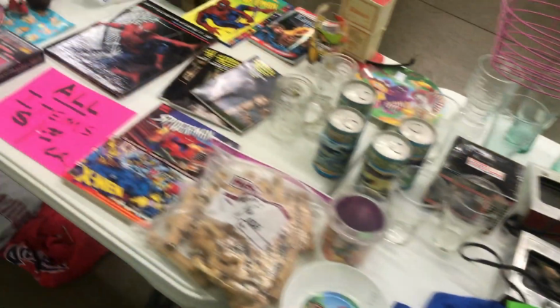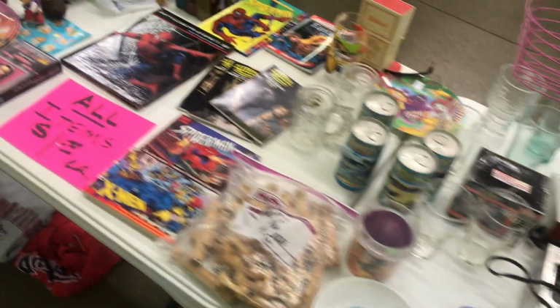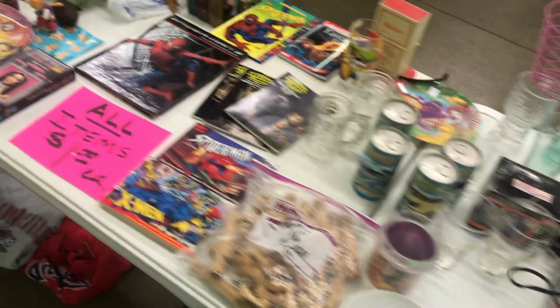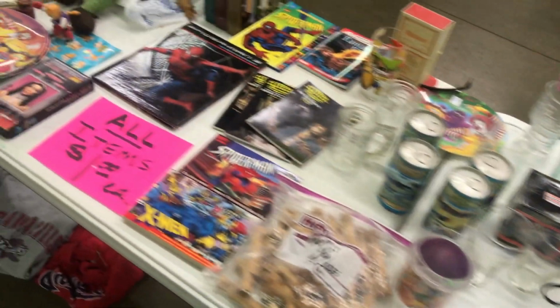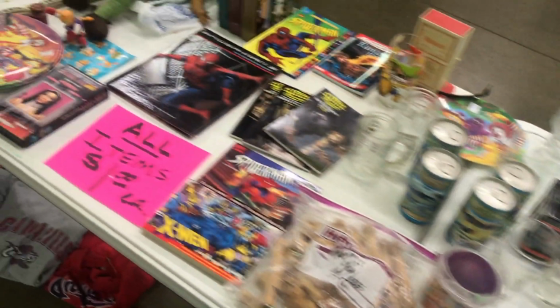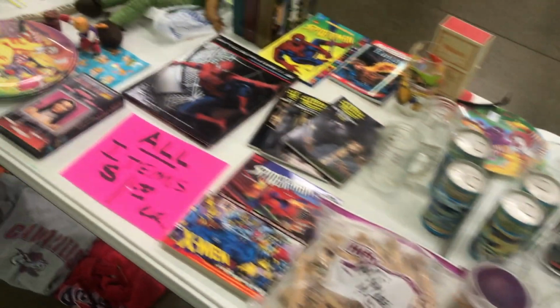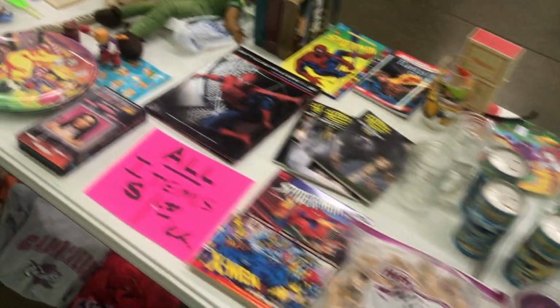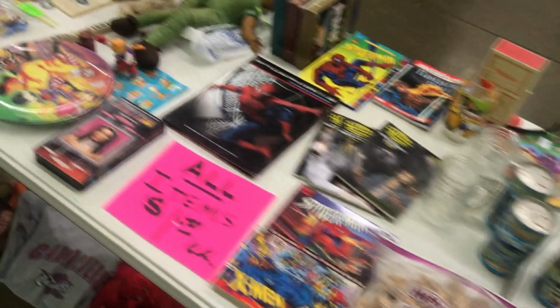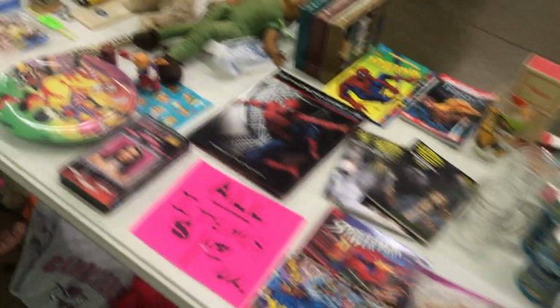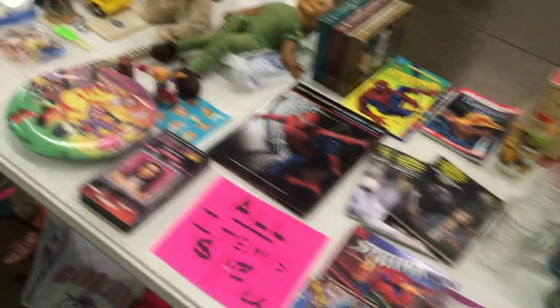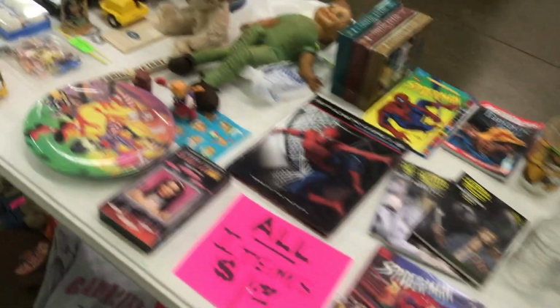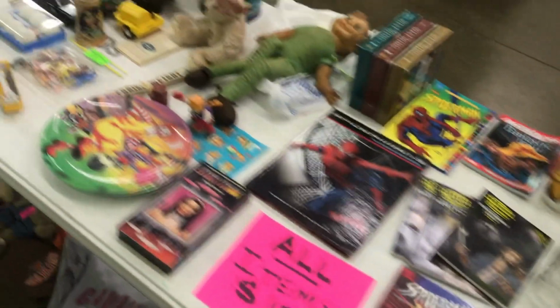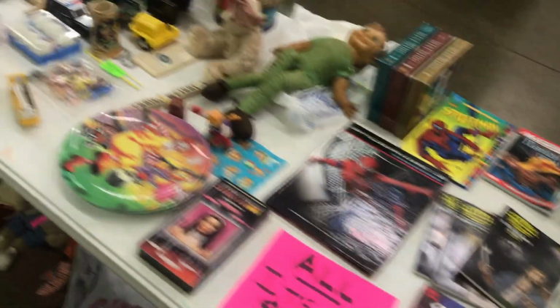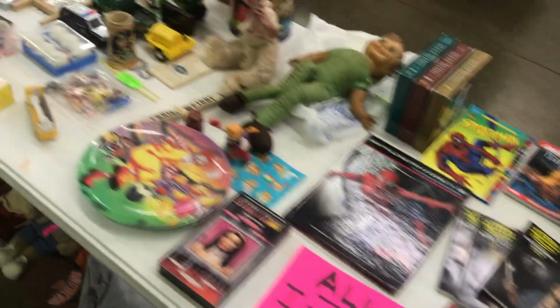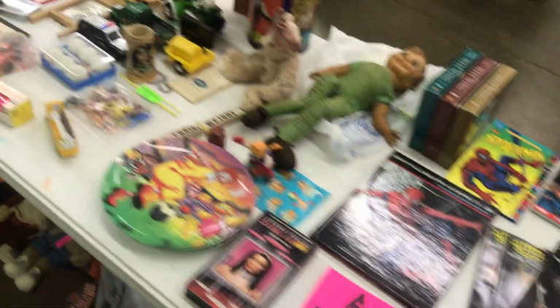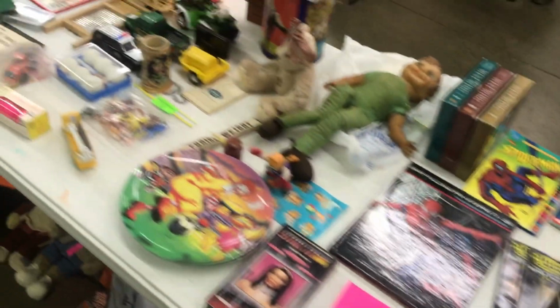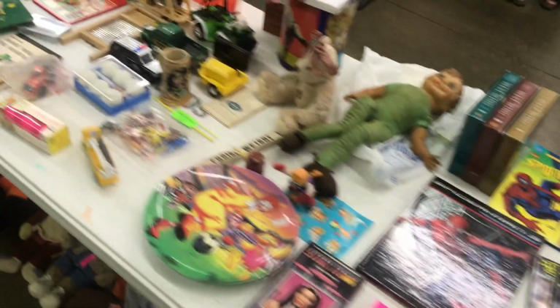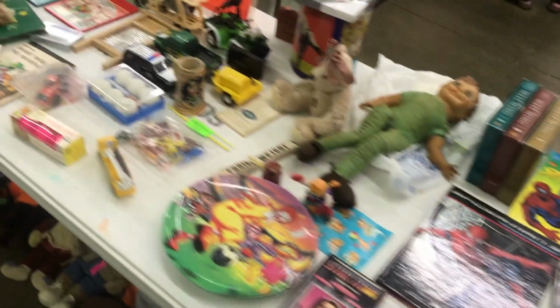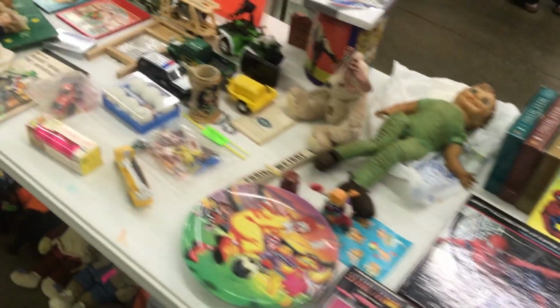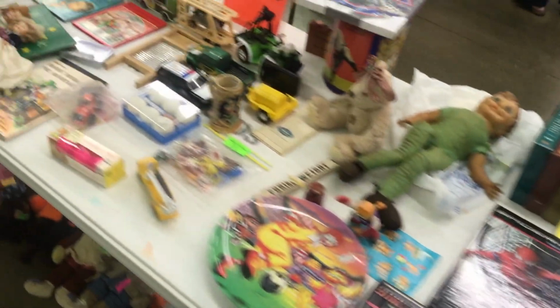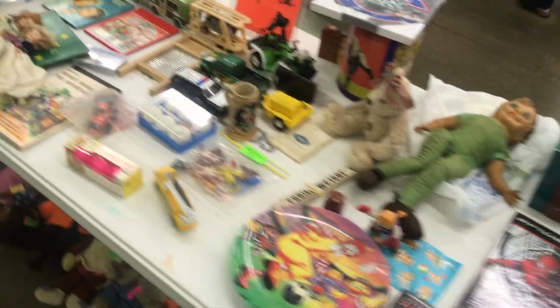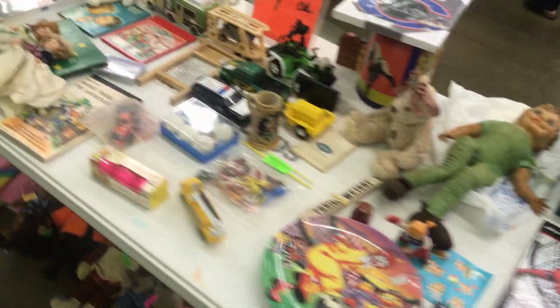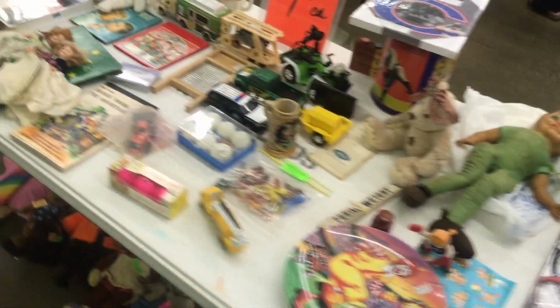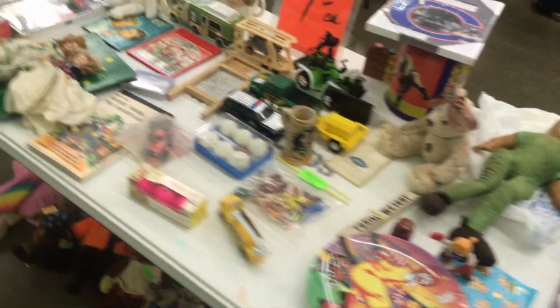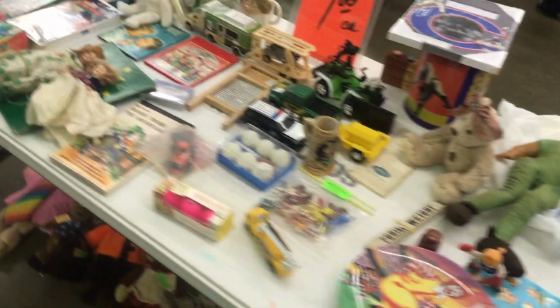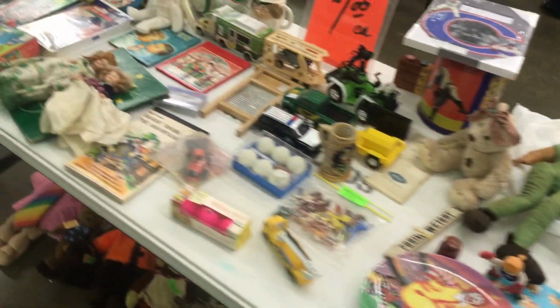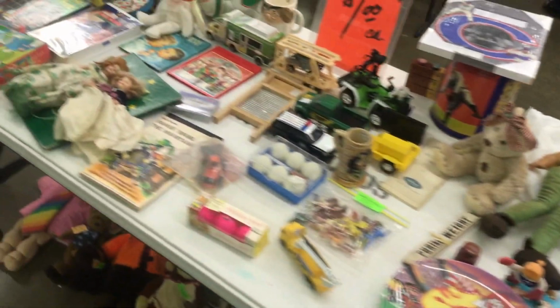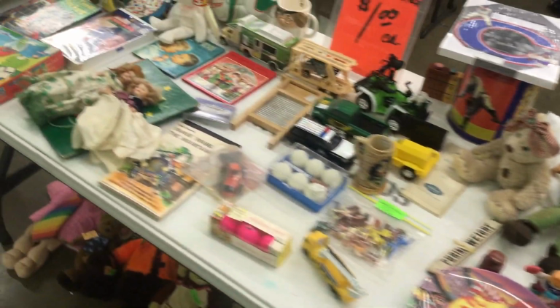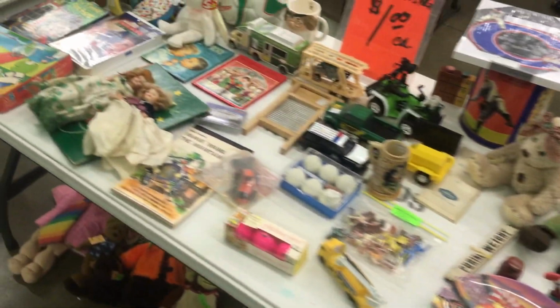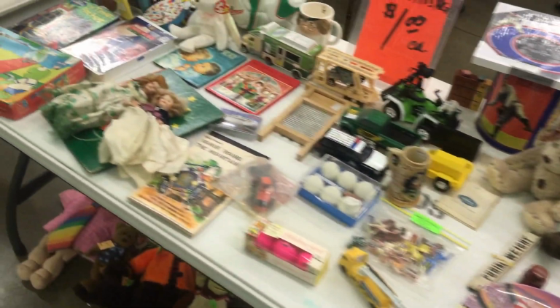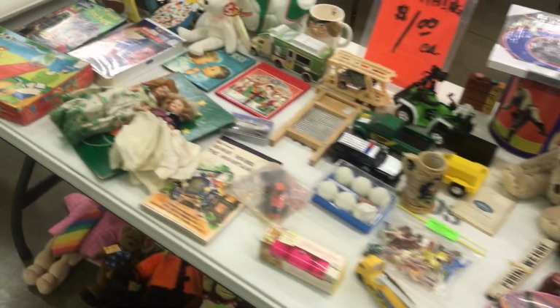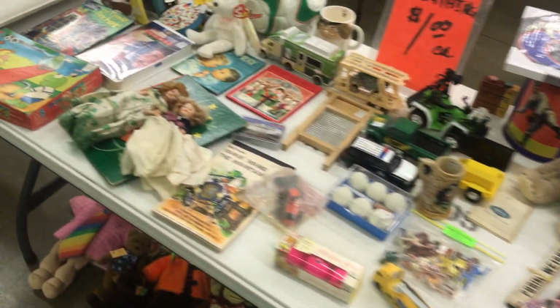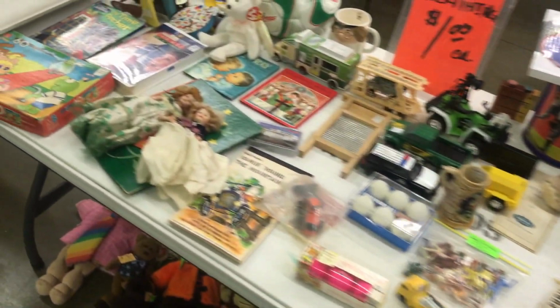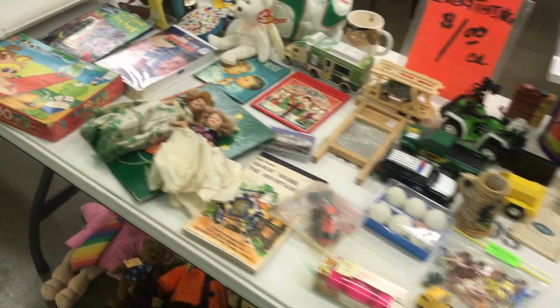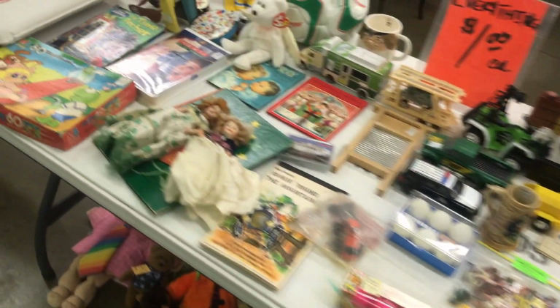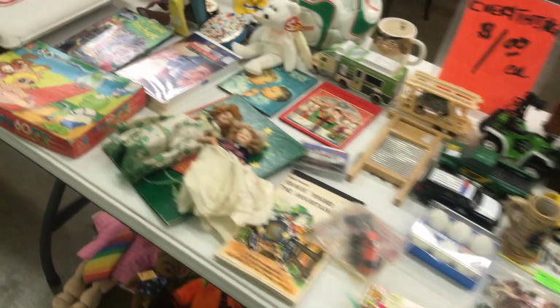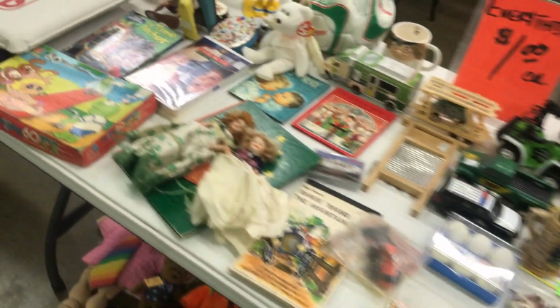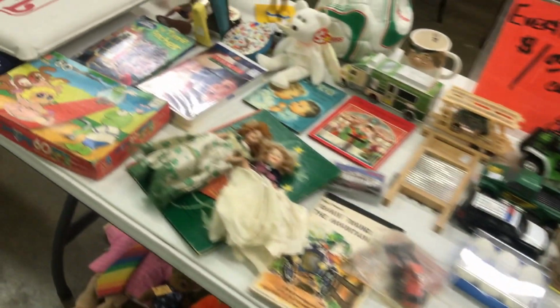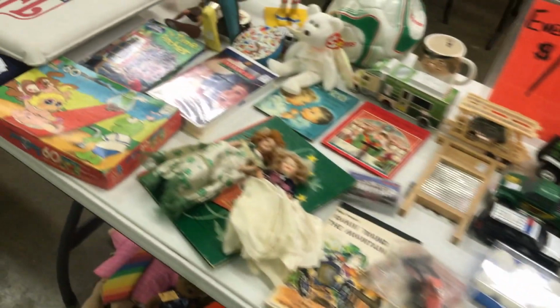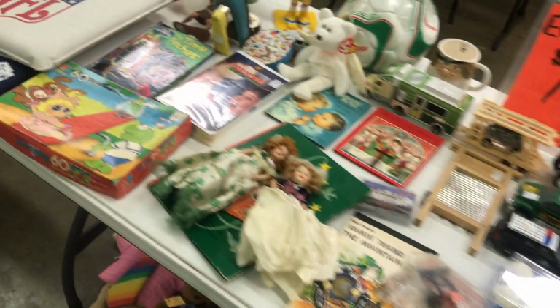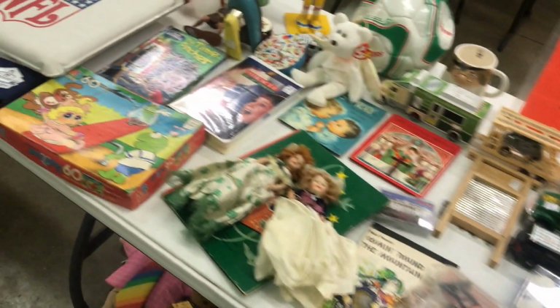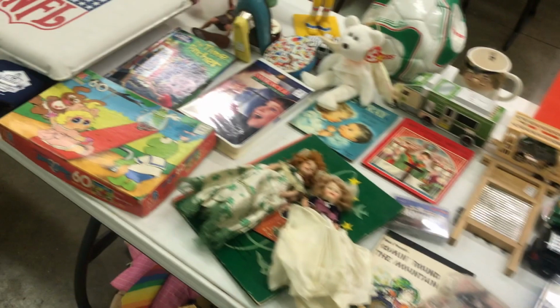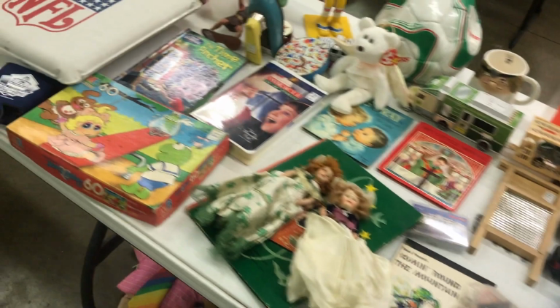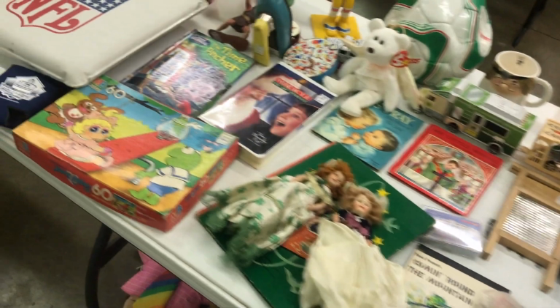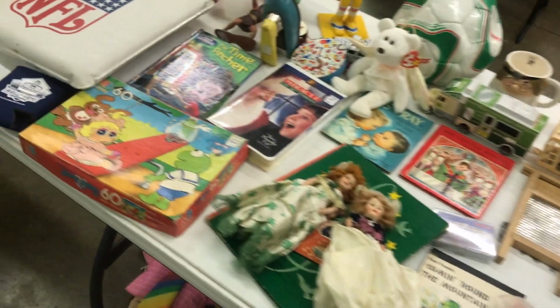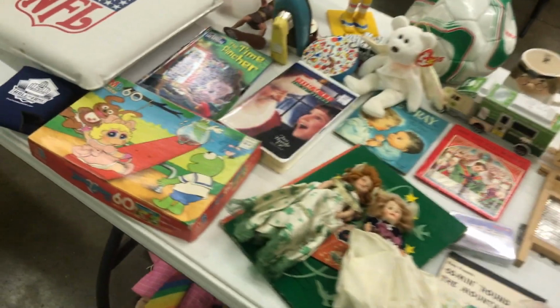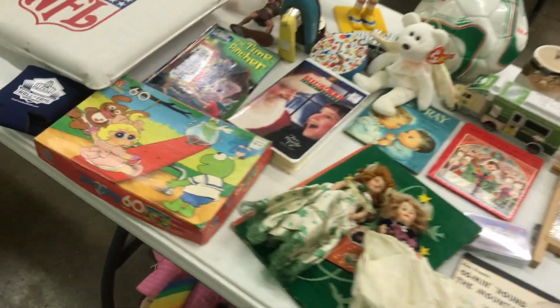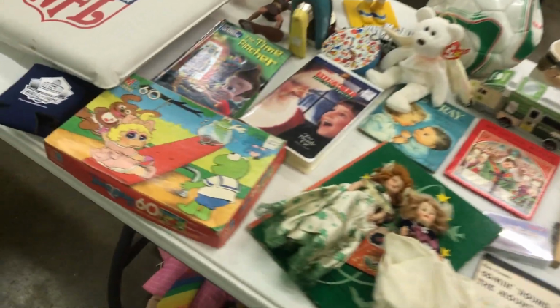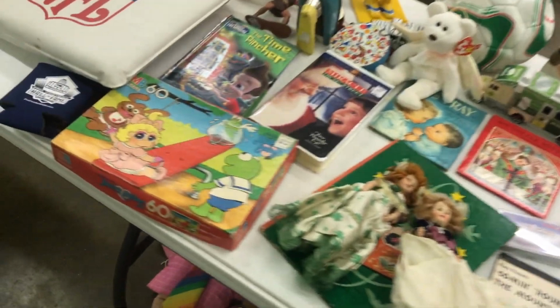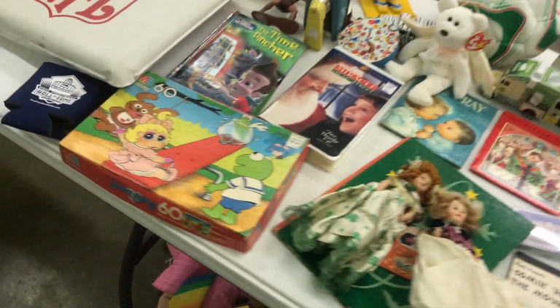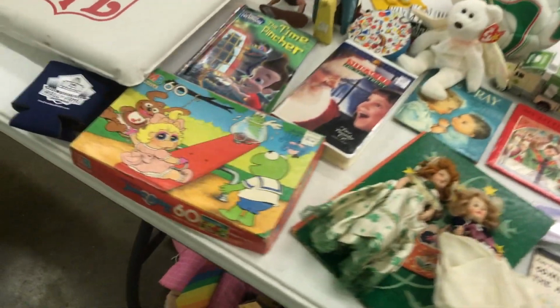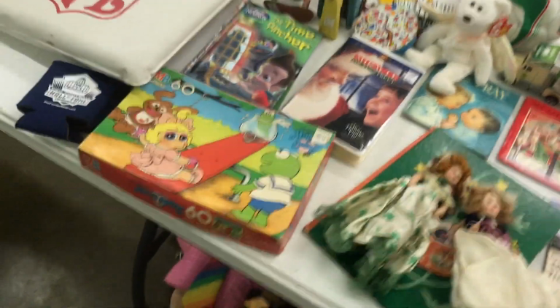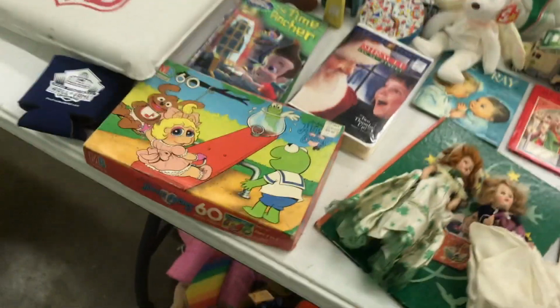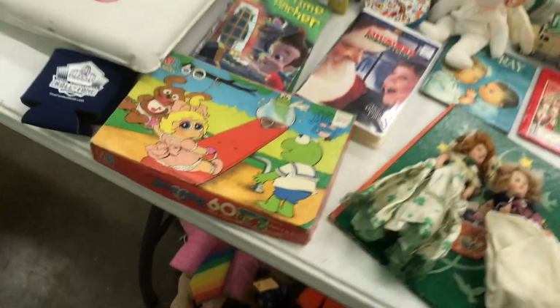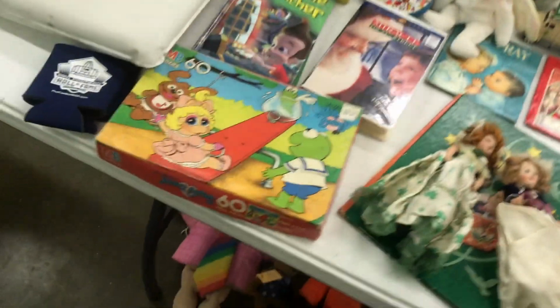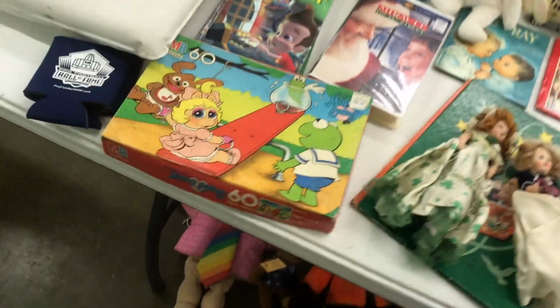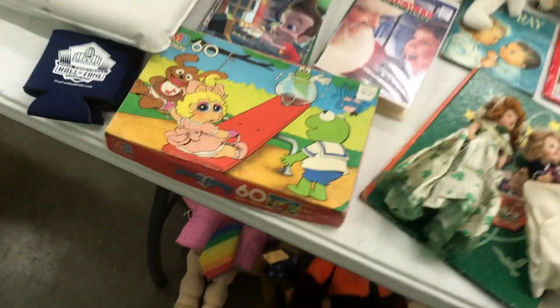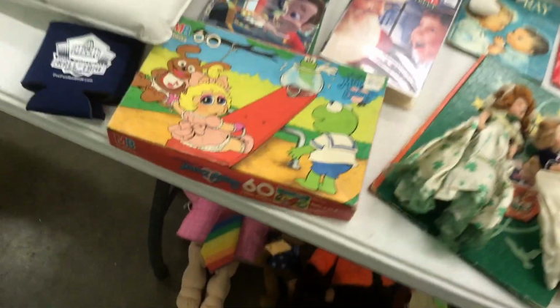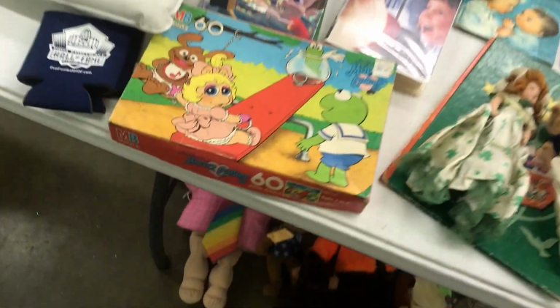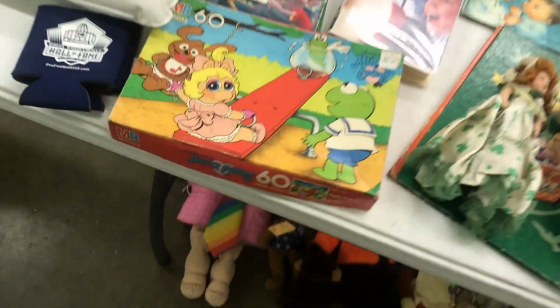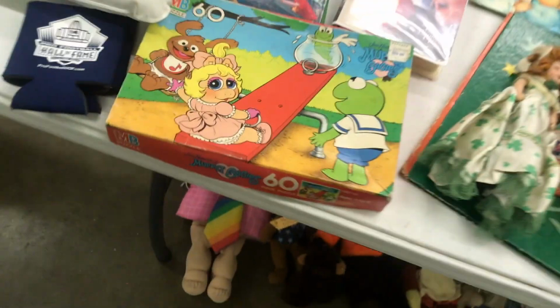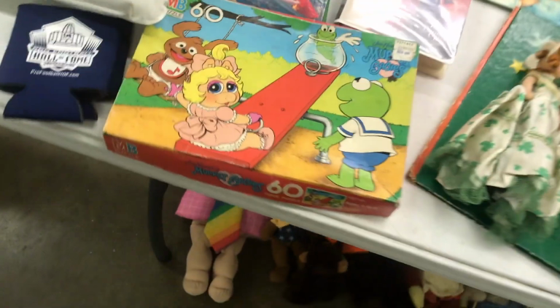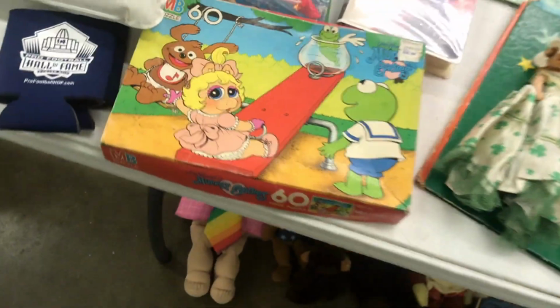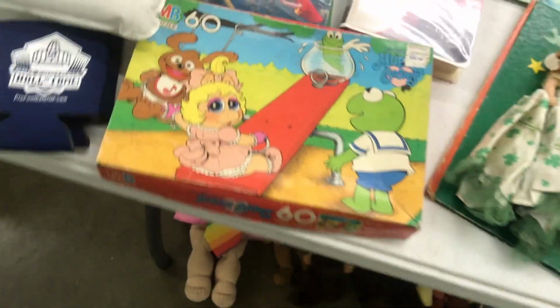Someone had a dollar table here. How are you going to go wrong for a dollar? You can get that great Muppets puzzle right there for only one whole dollar.